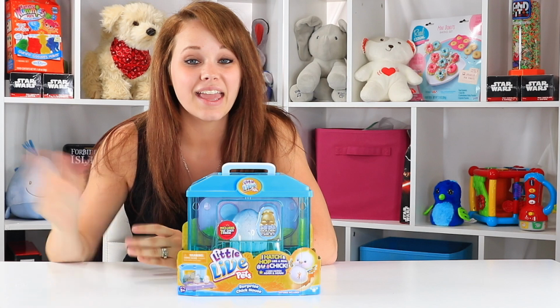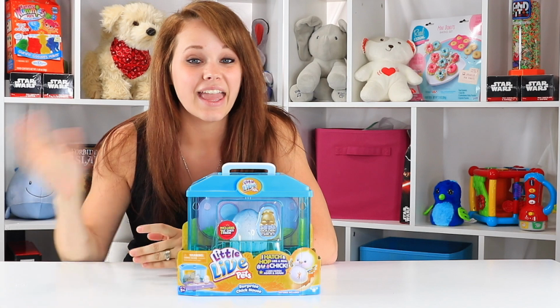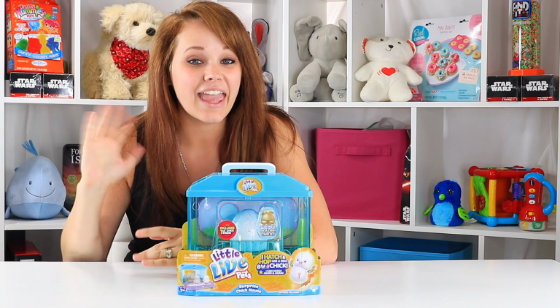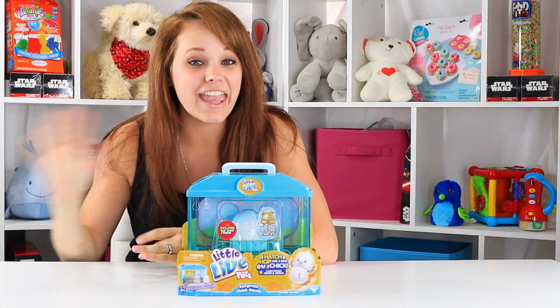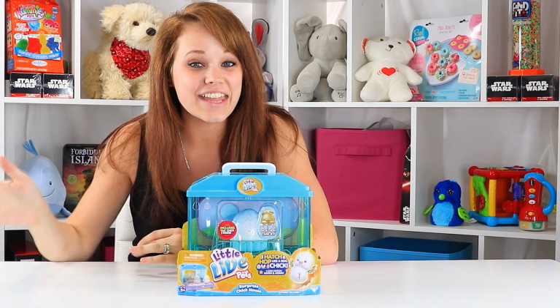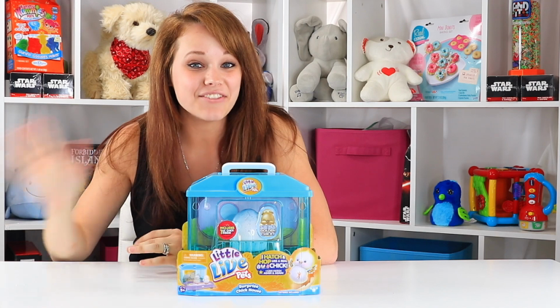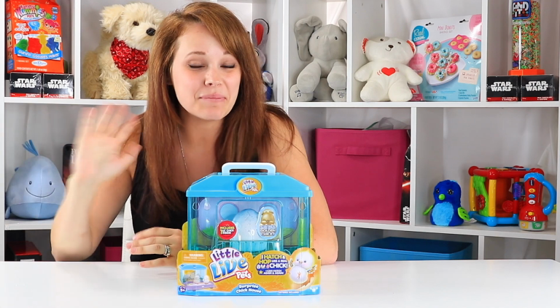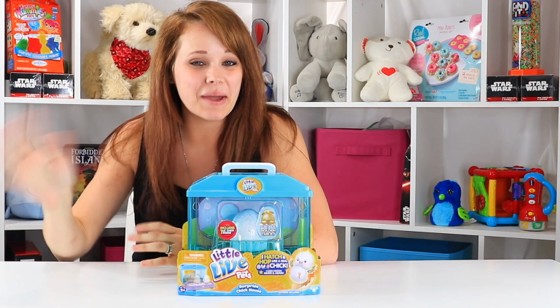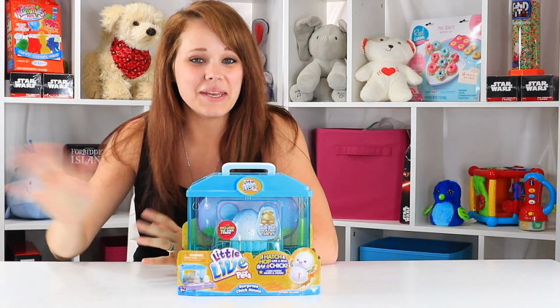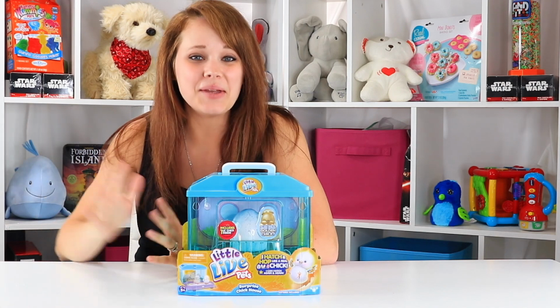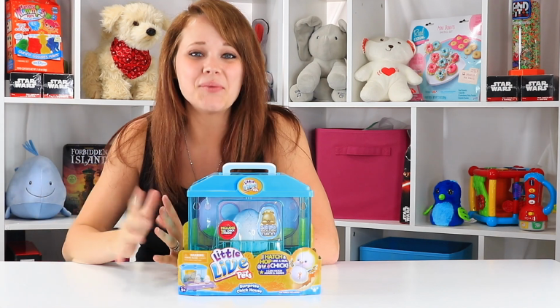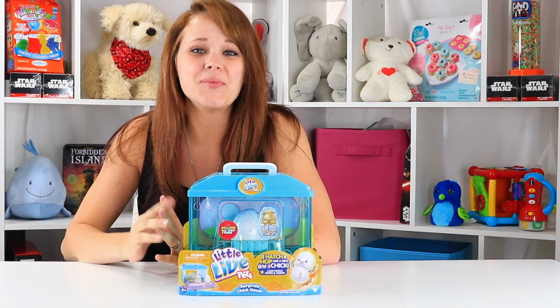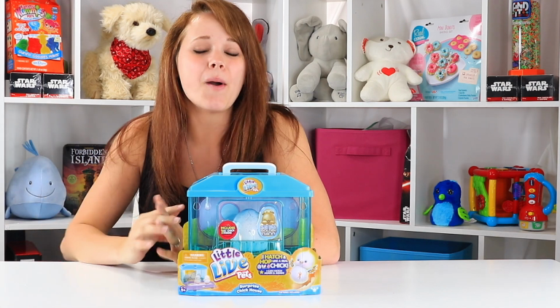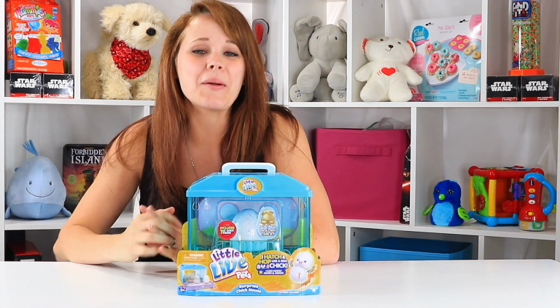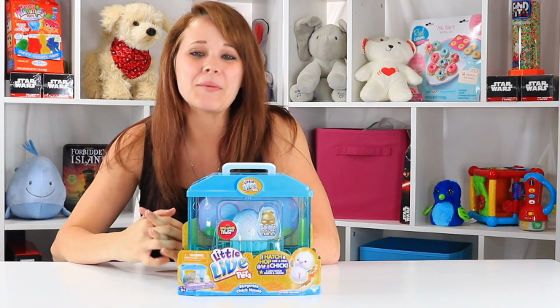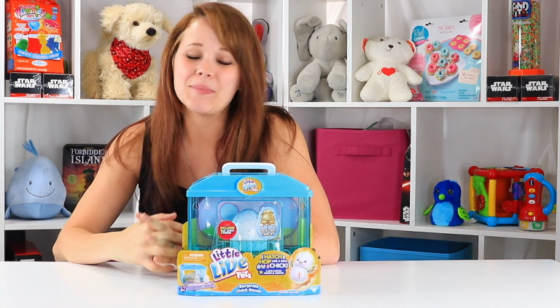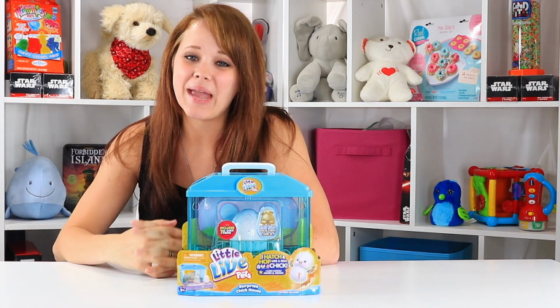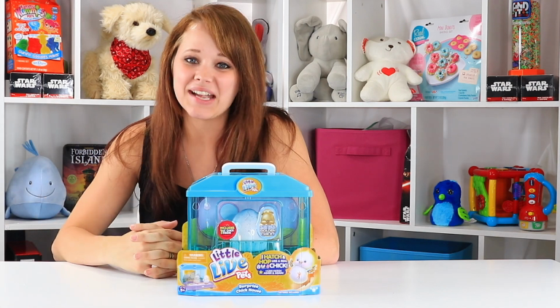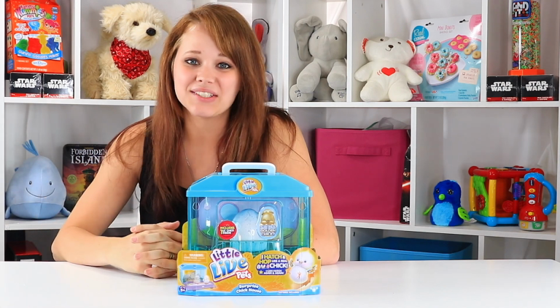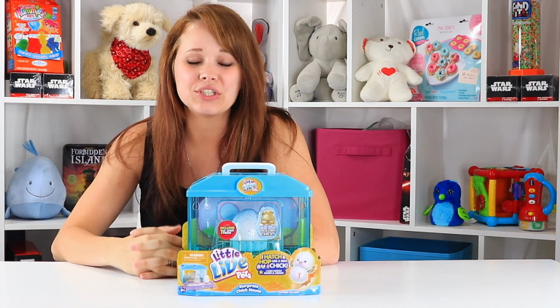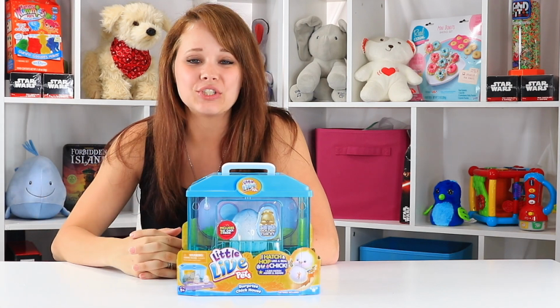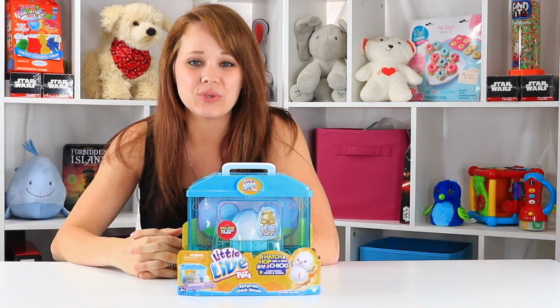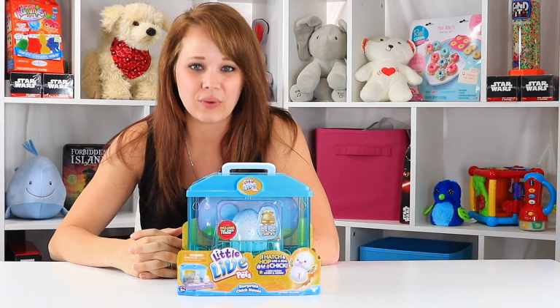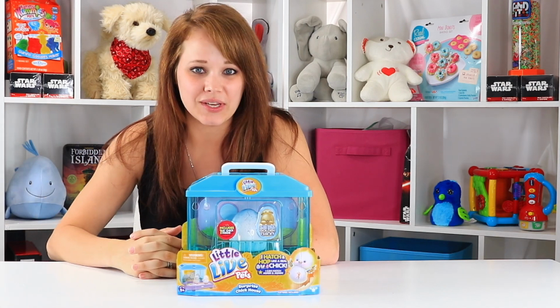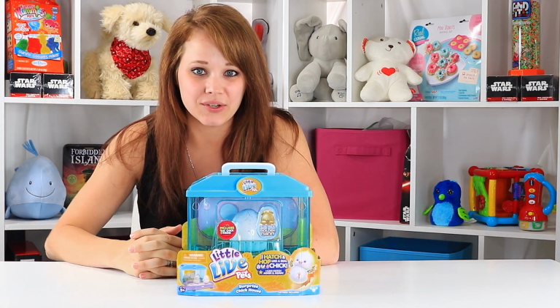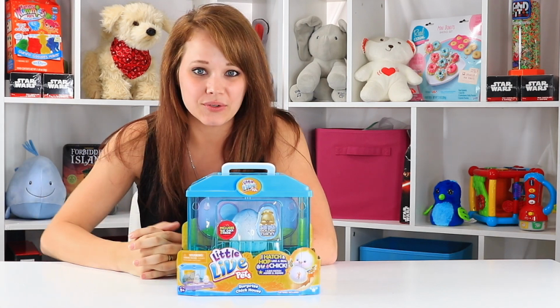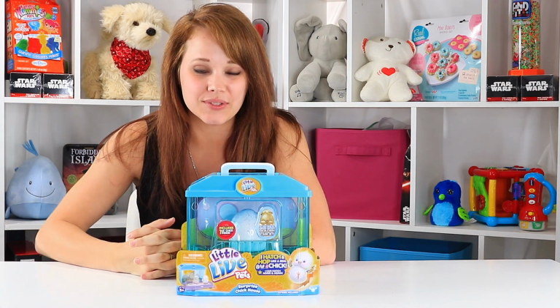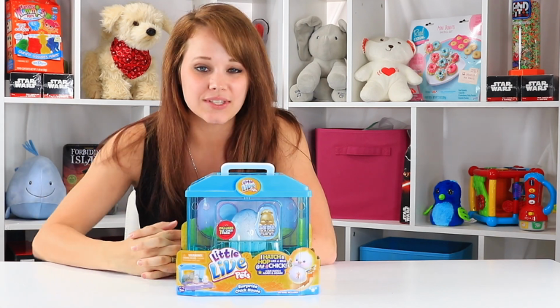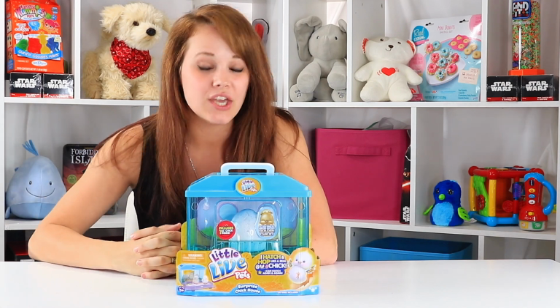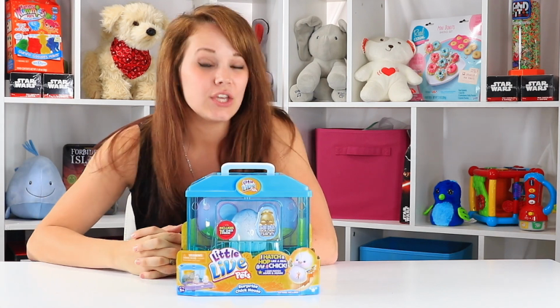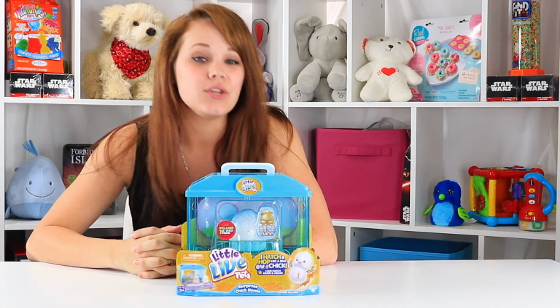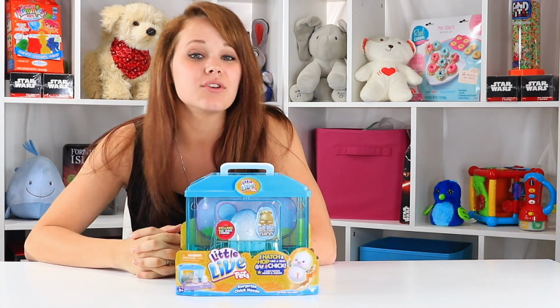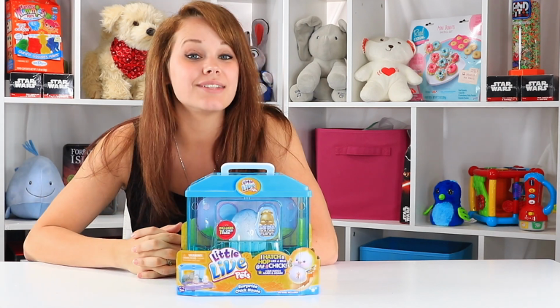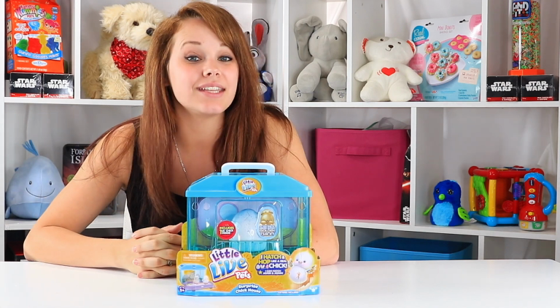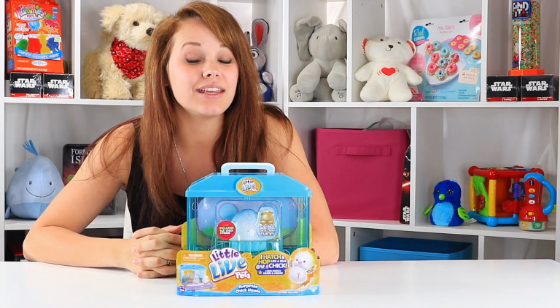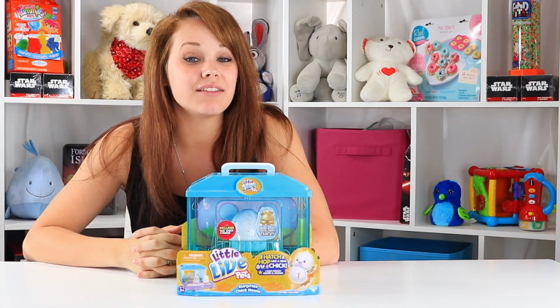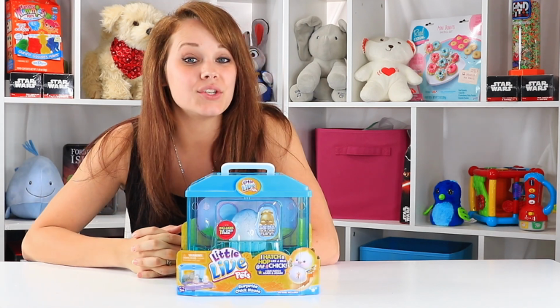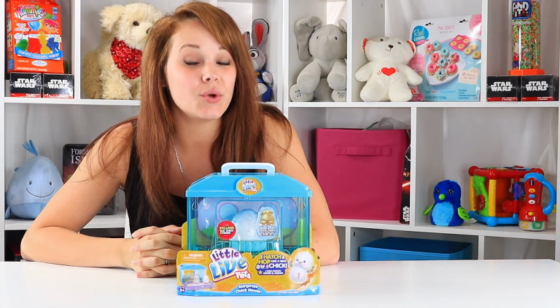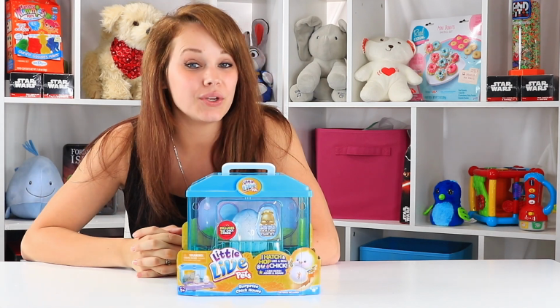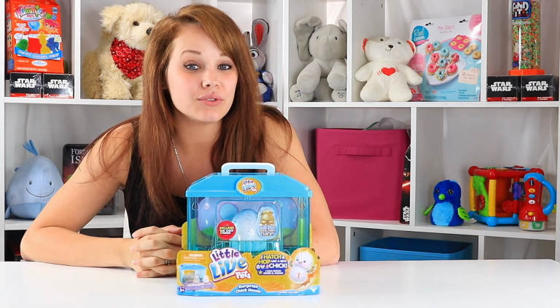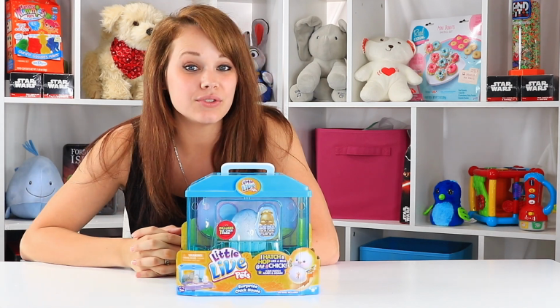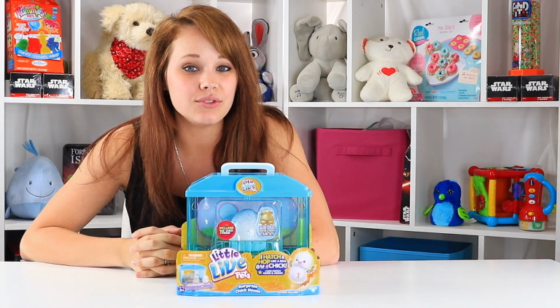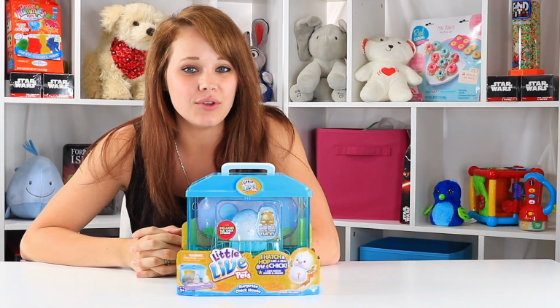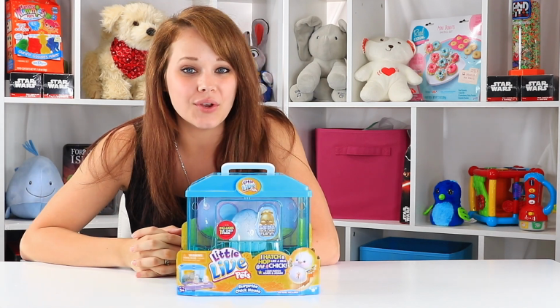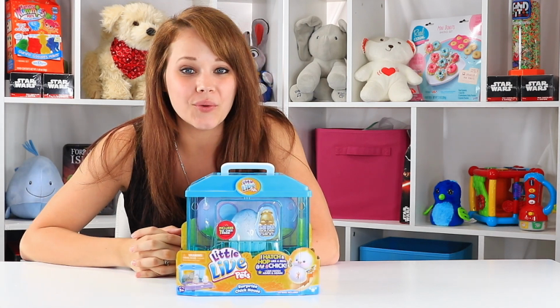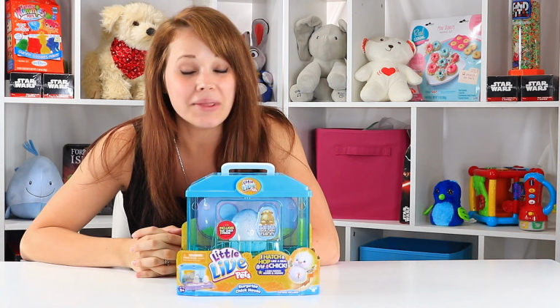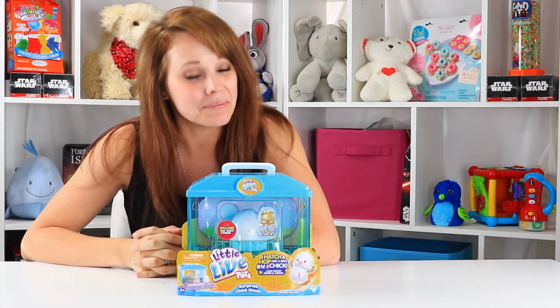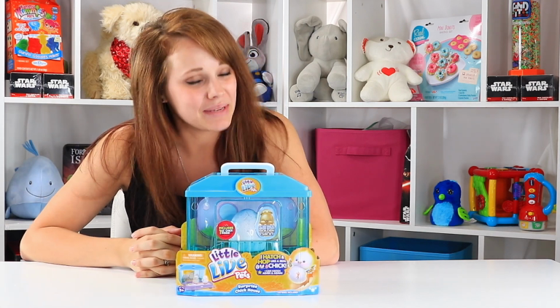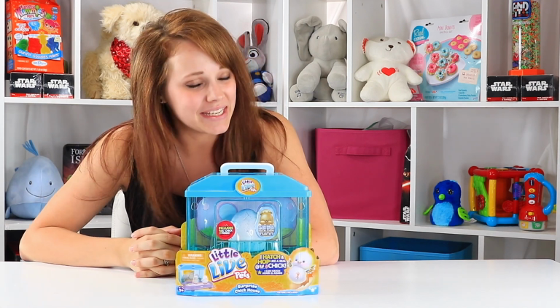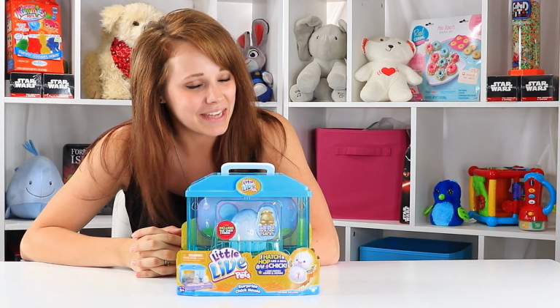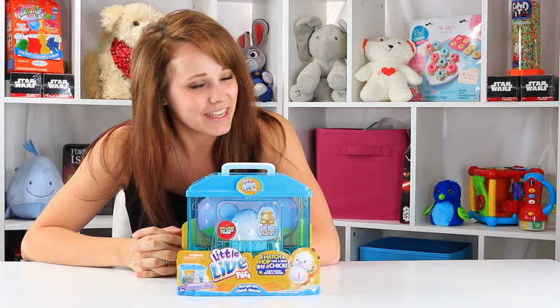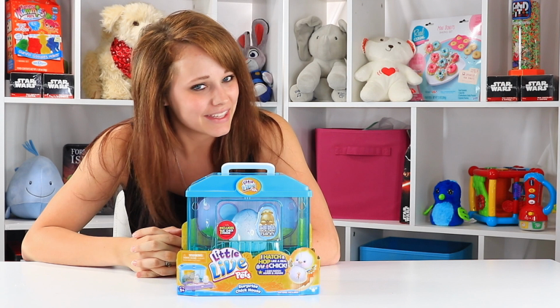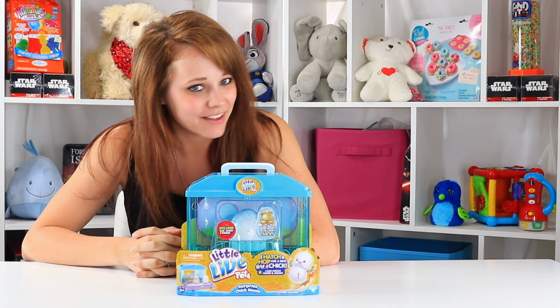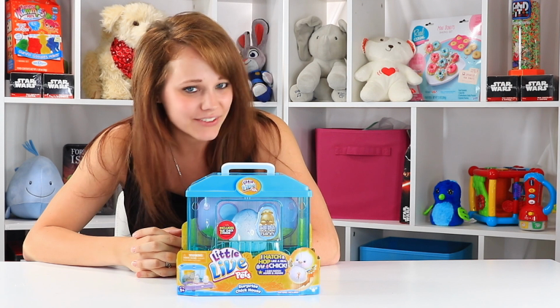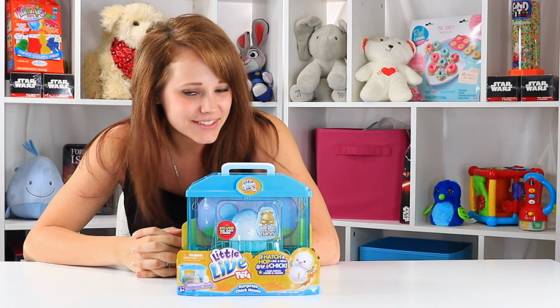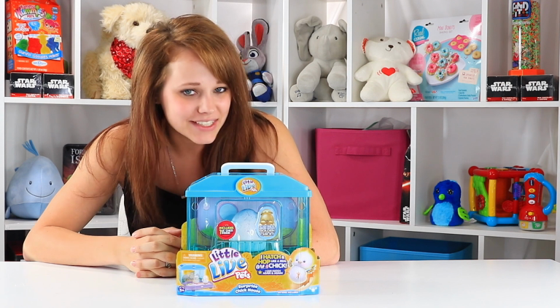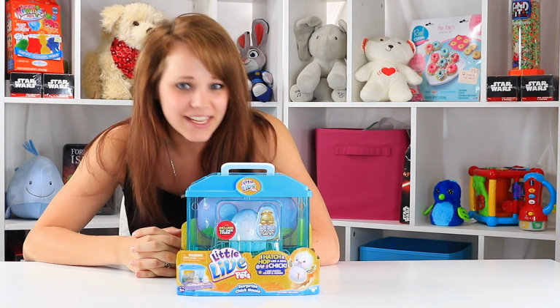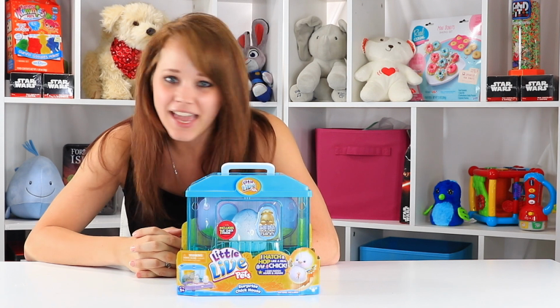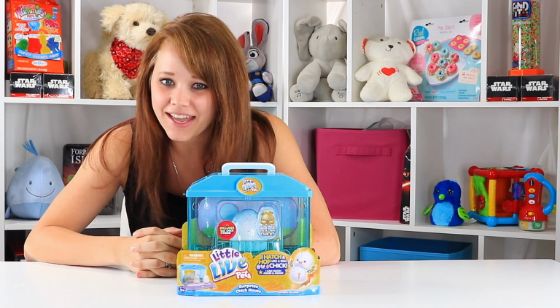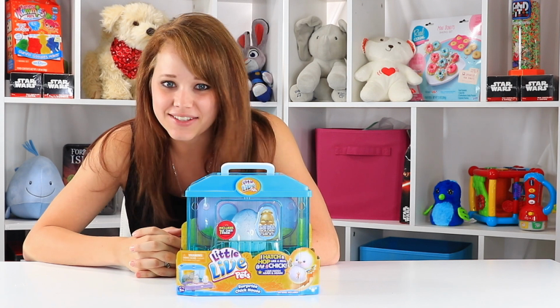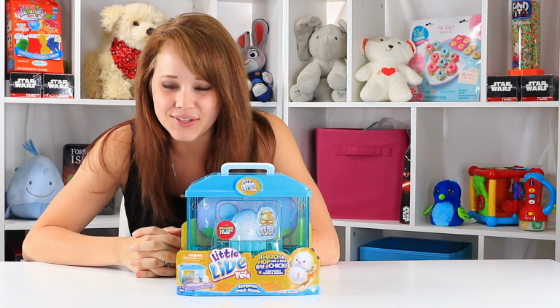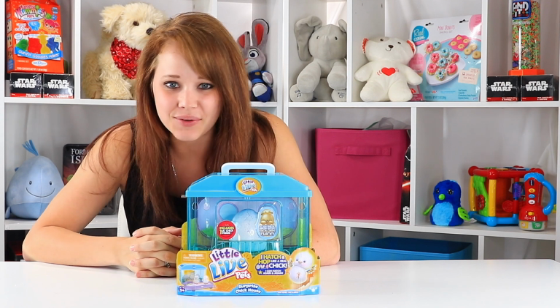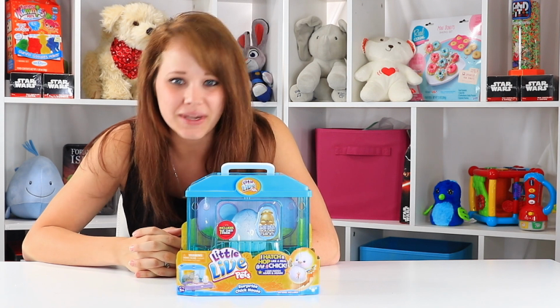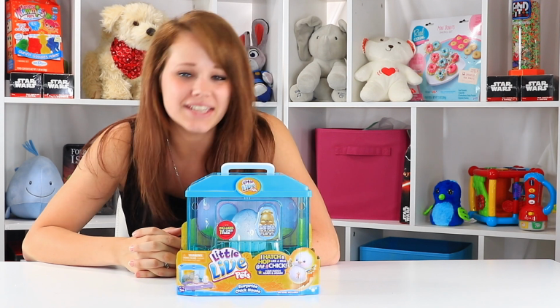Hey everybody, welcome back to Toy Notes. You're sitting in the Toy Notes studio with me, Kelsey, as always.